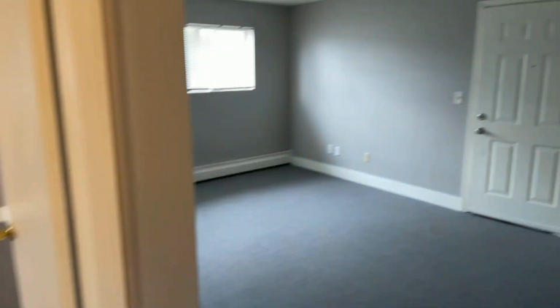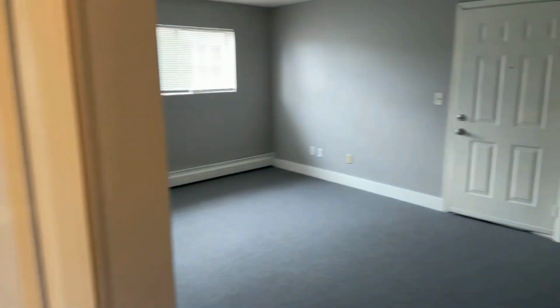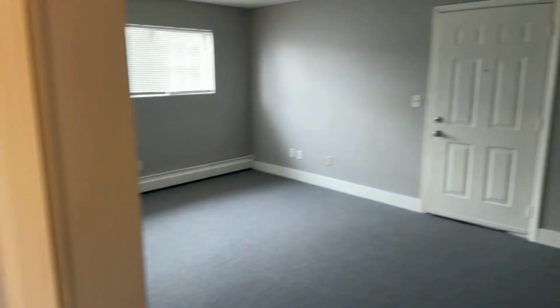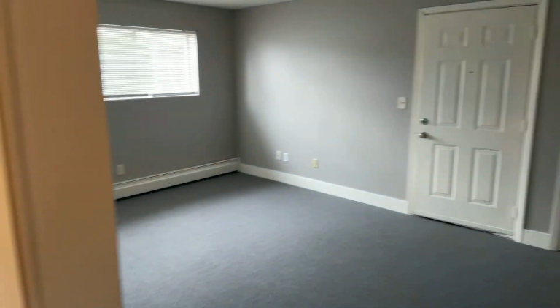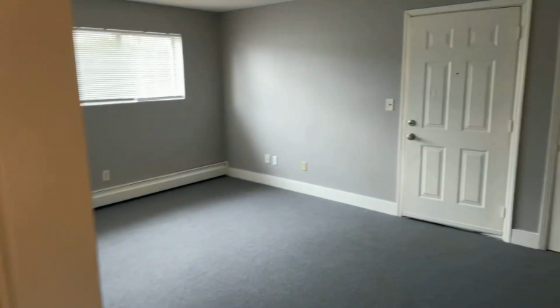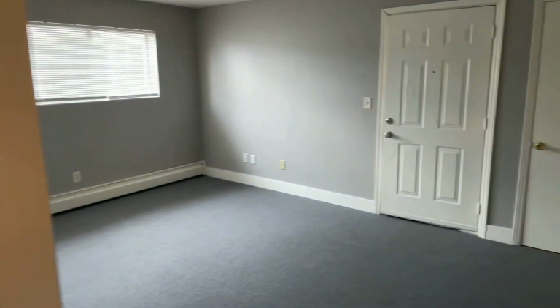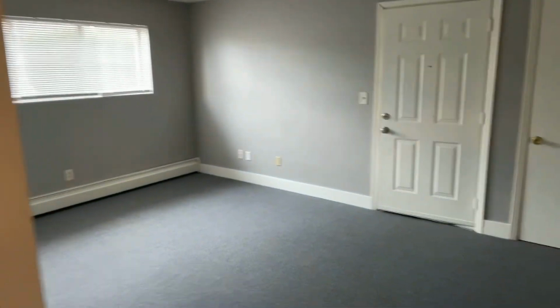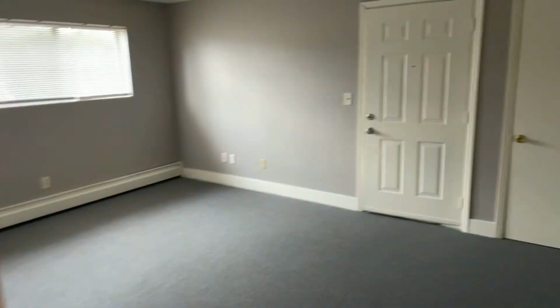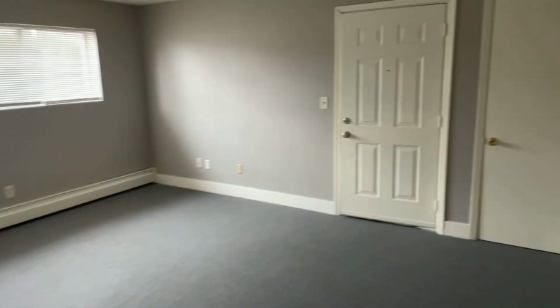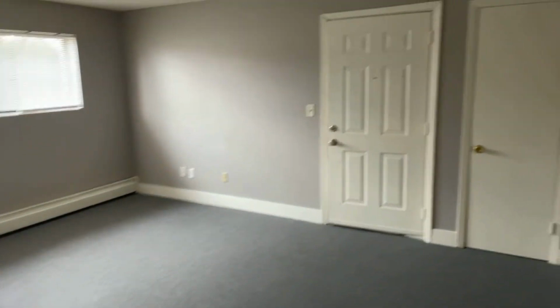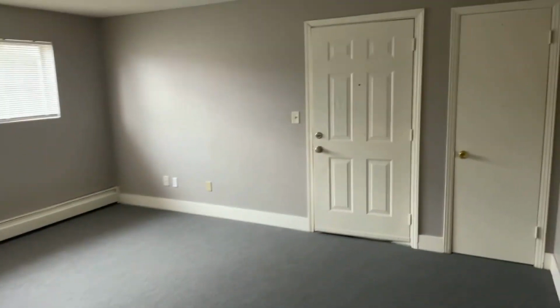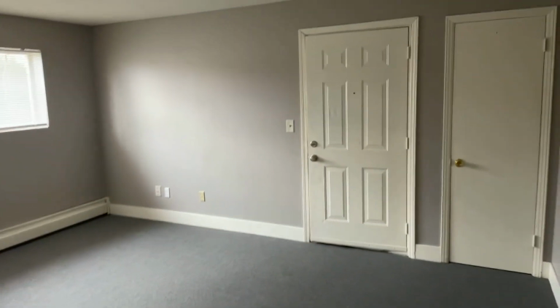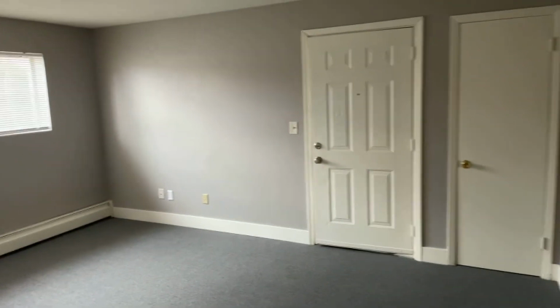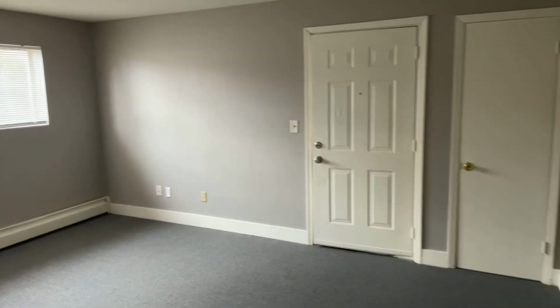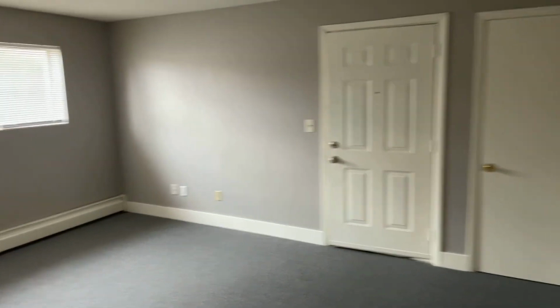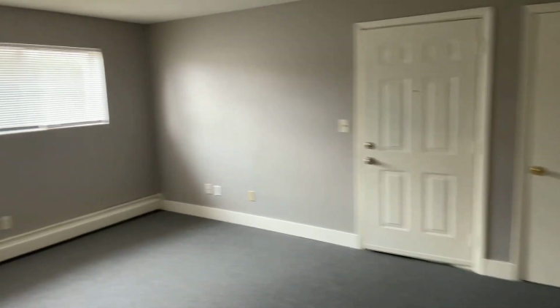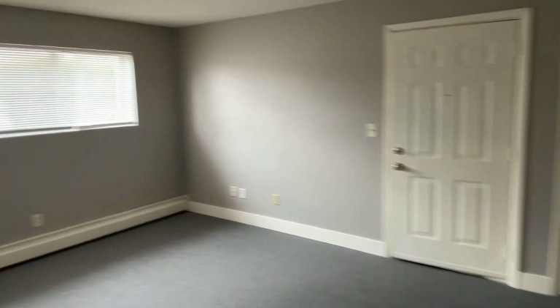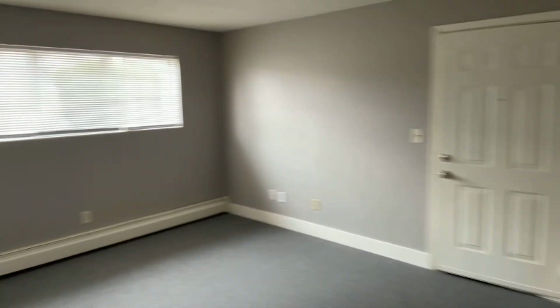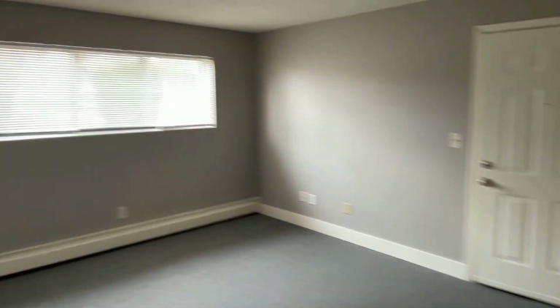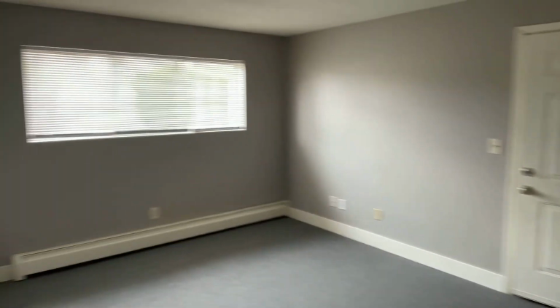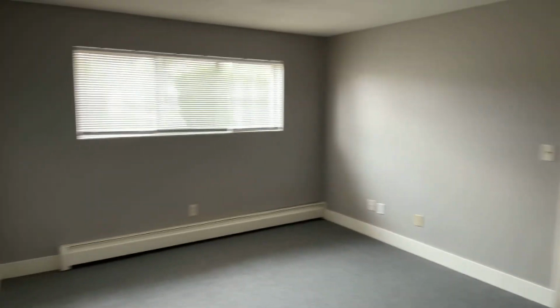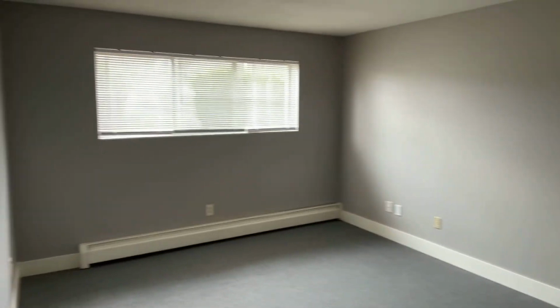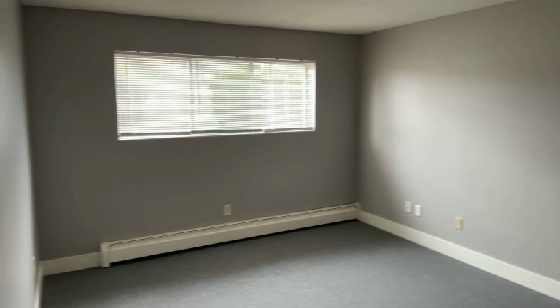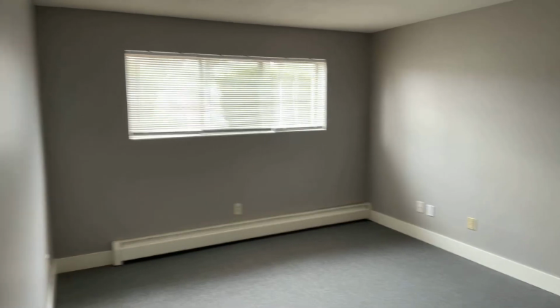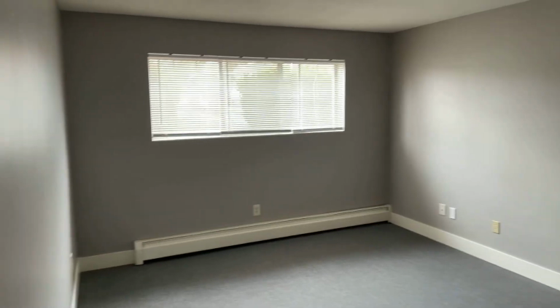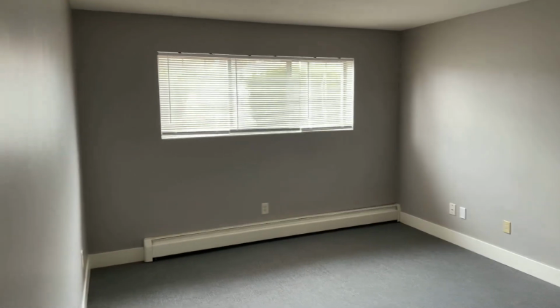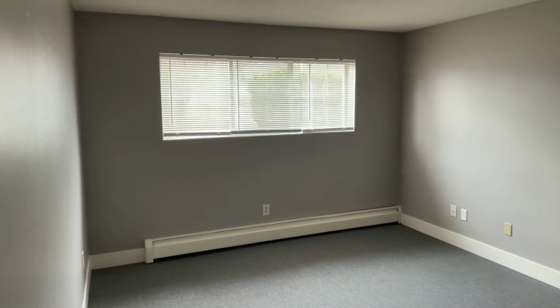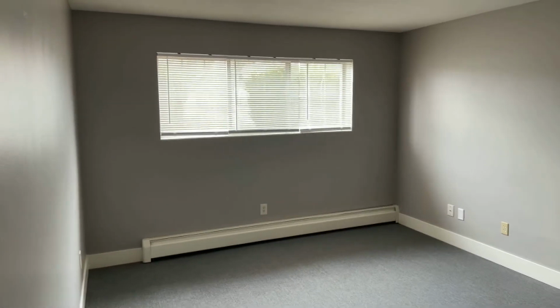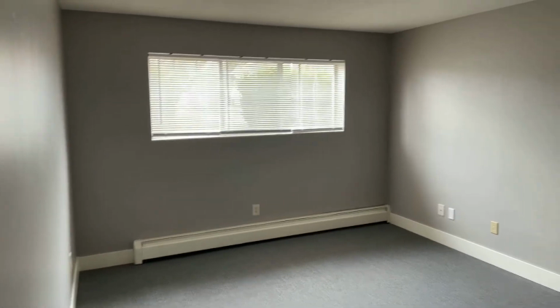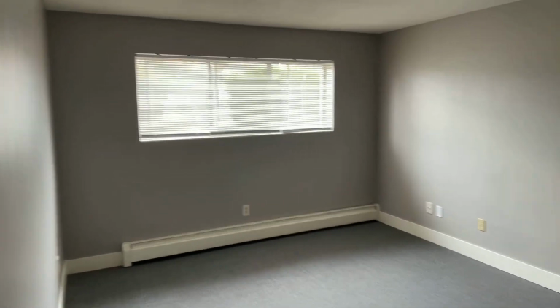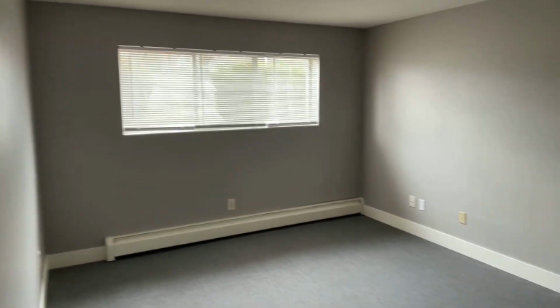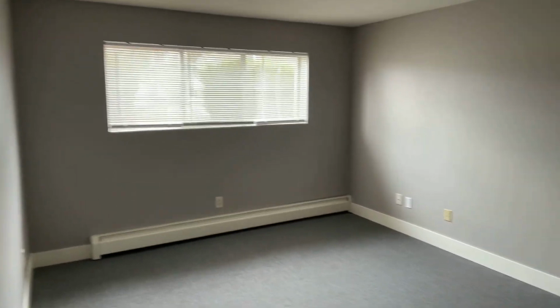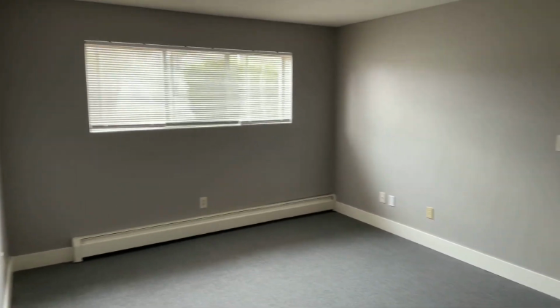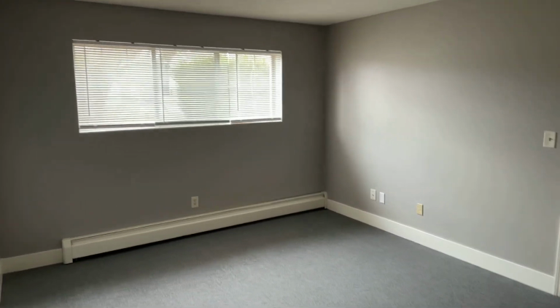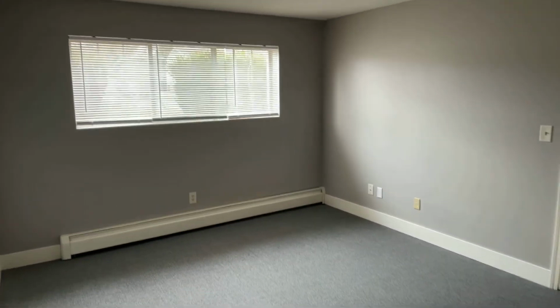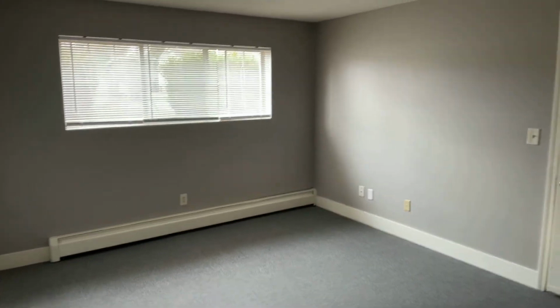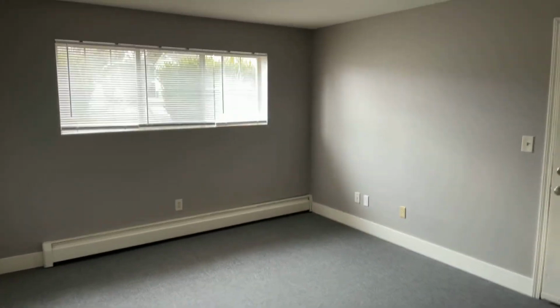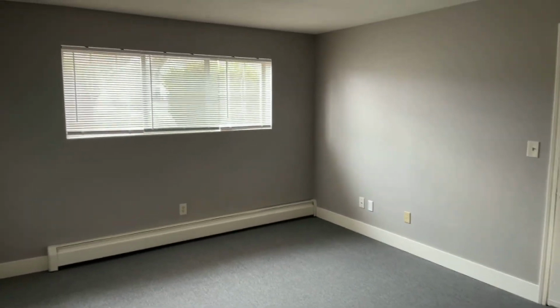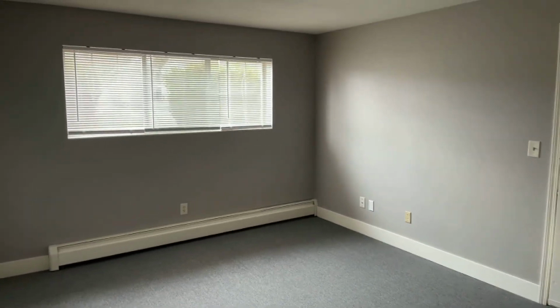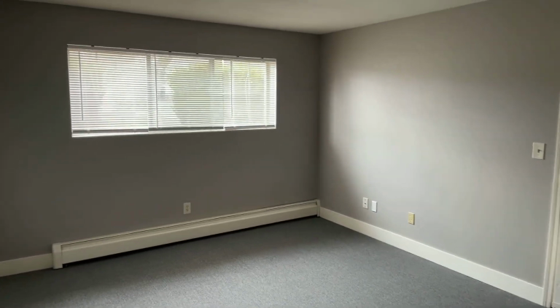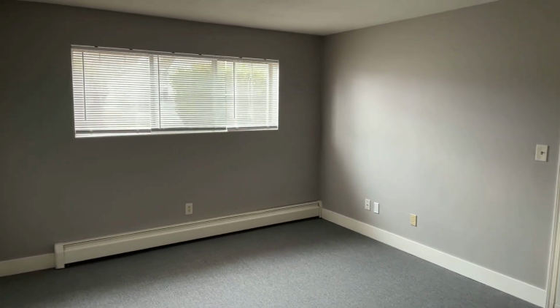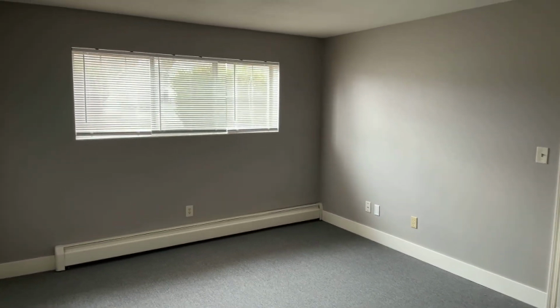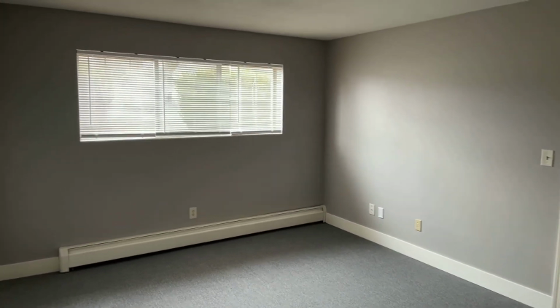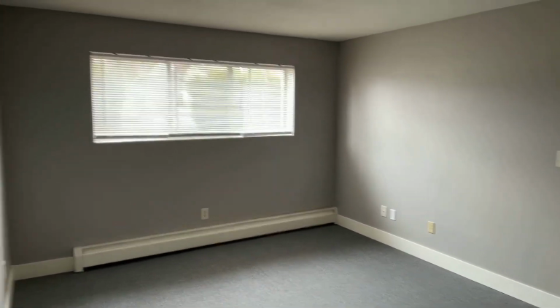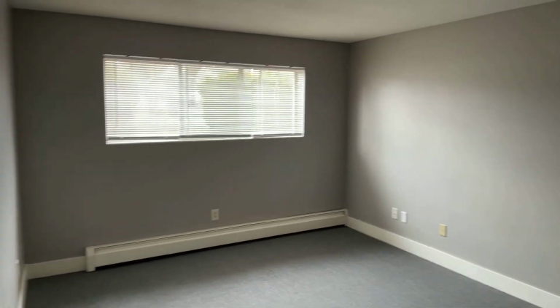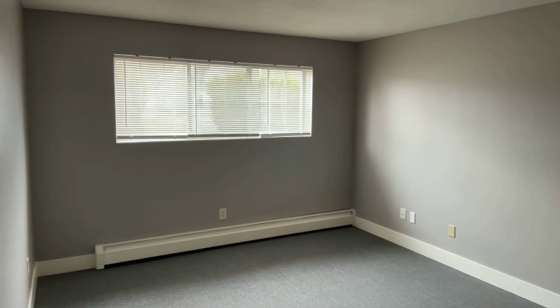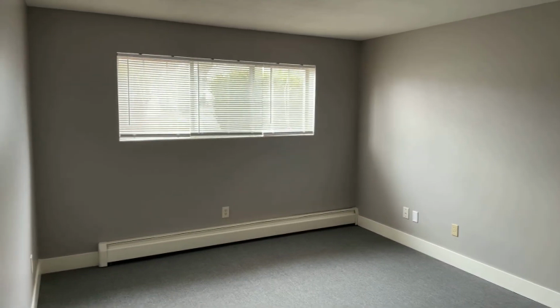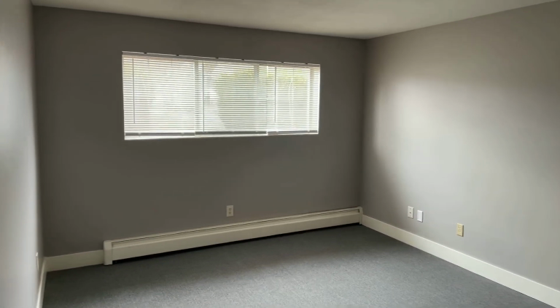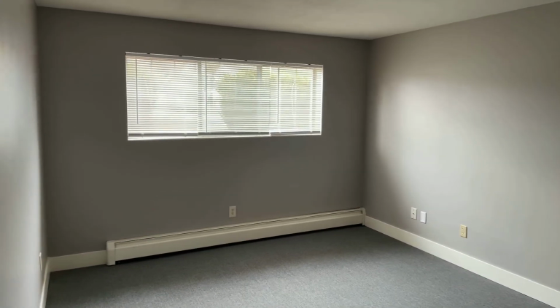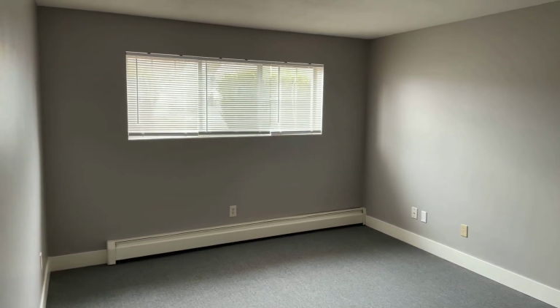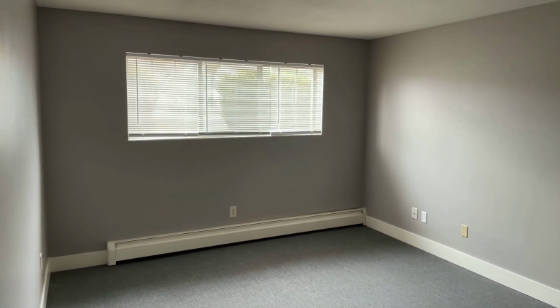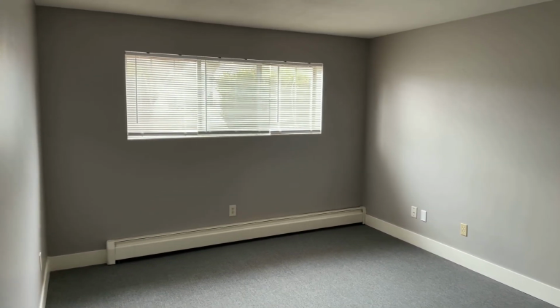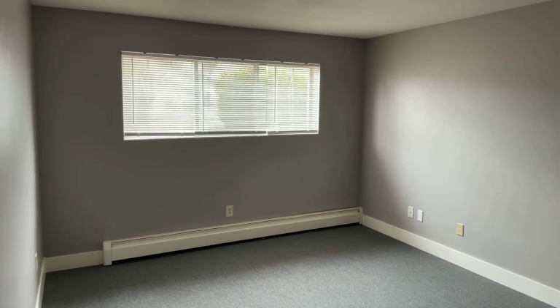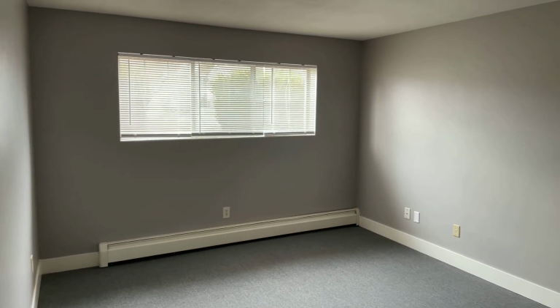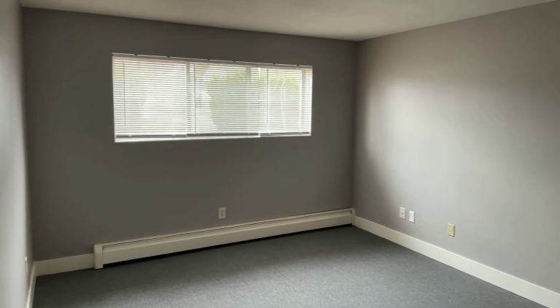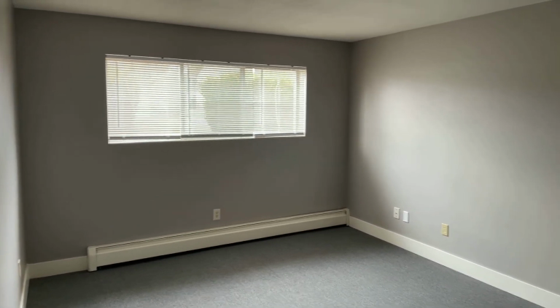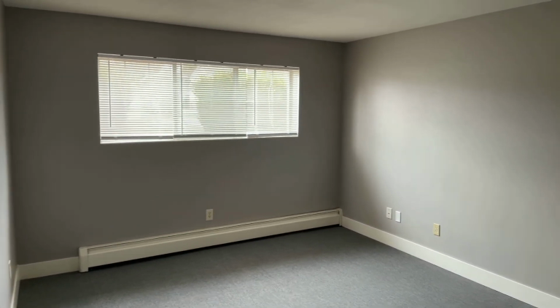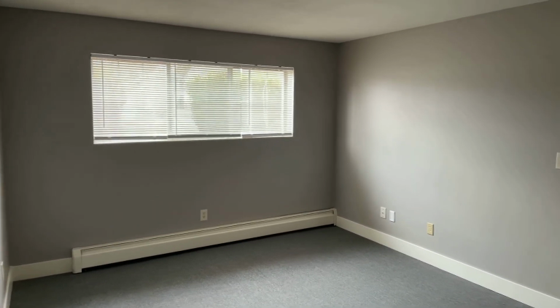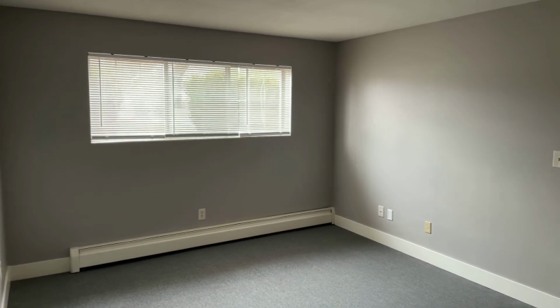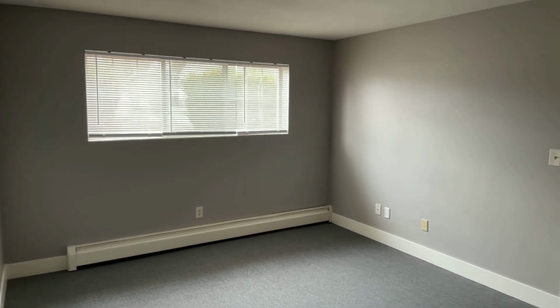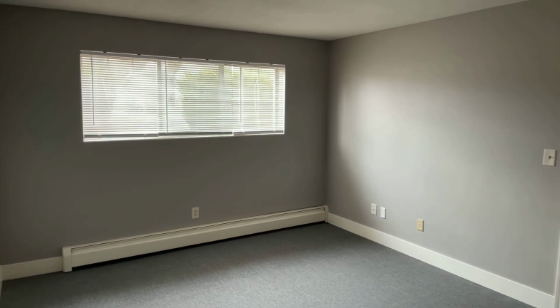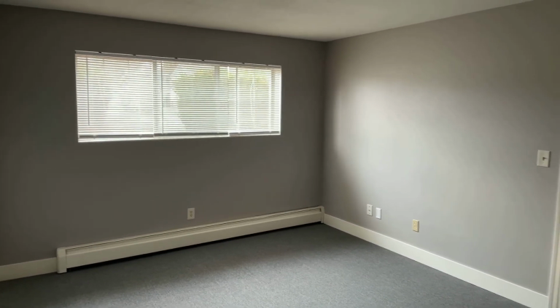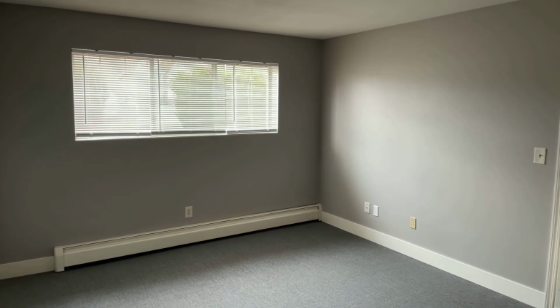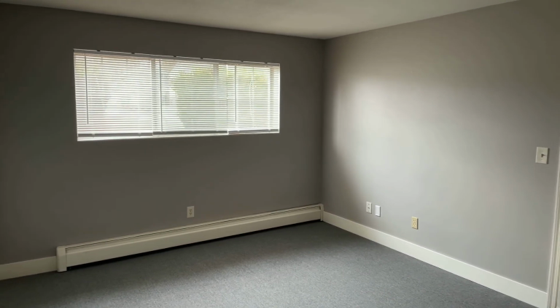963 33rd Street, Southeast Grand Rapids — one bed, one bath. Thank you for watching this video tour from Access Property Management.